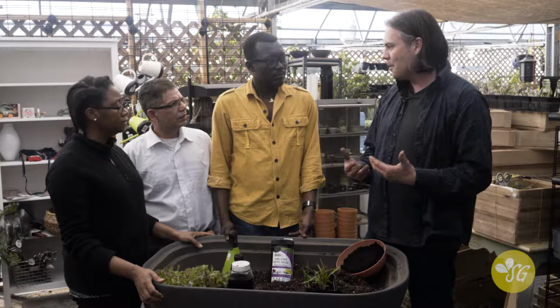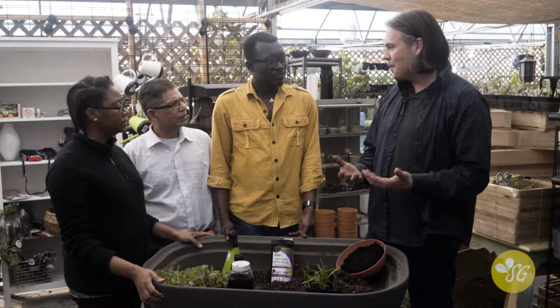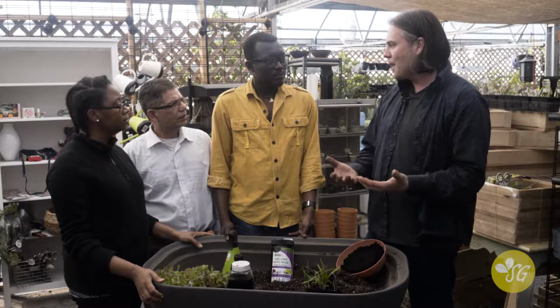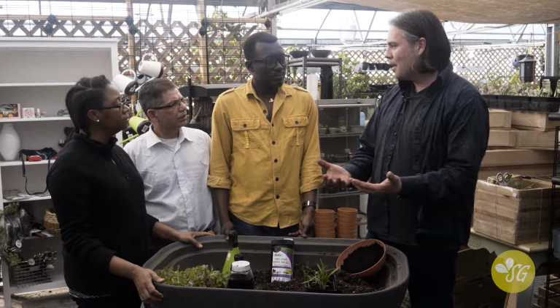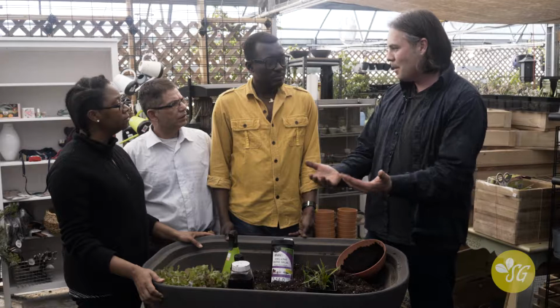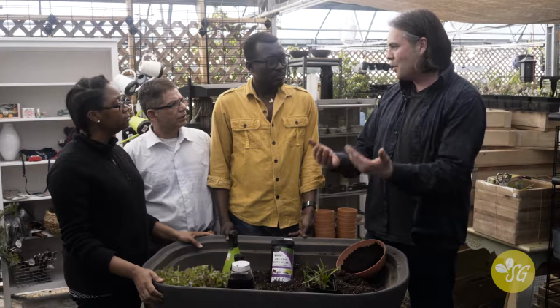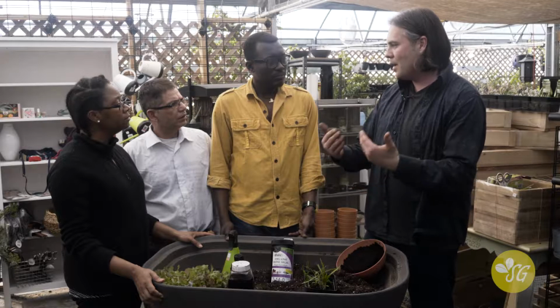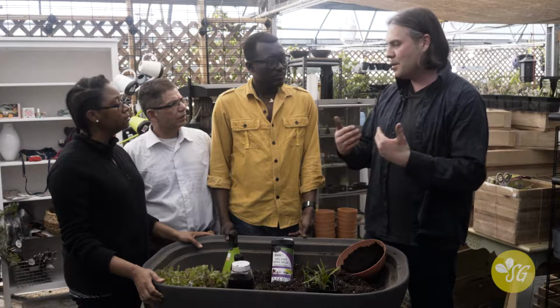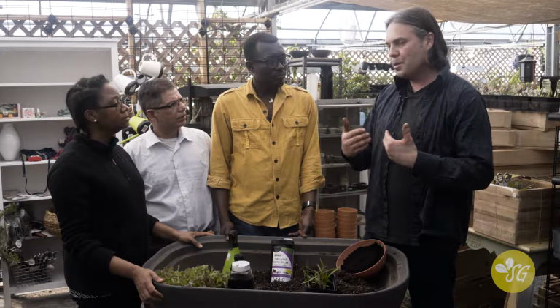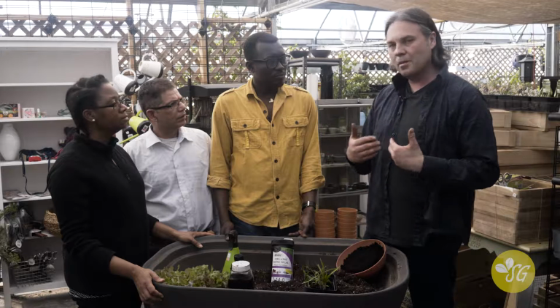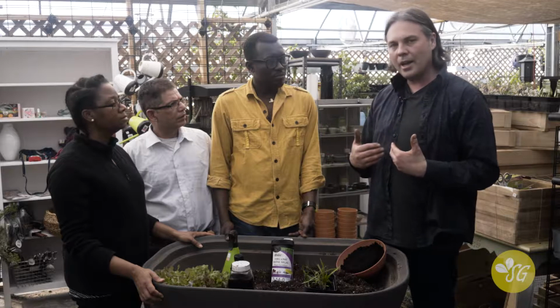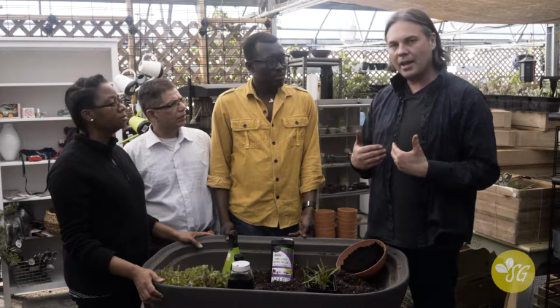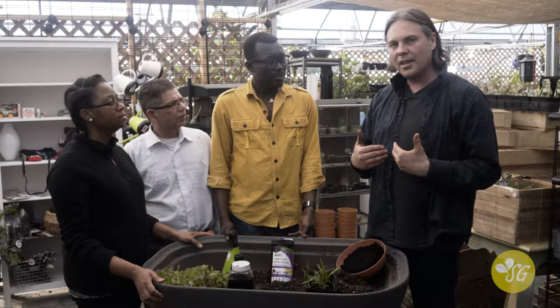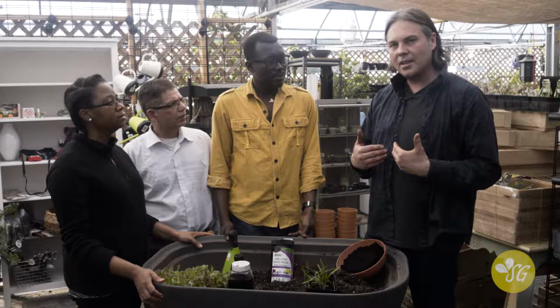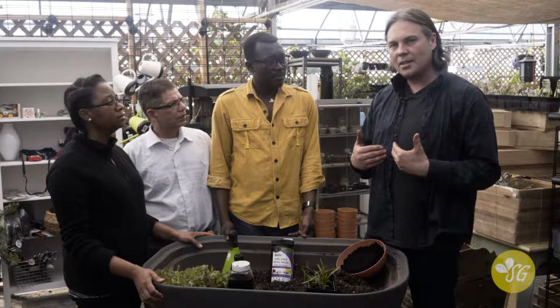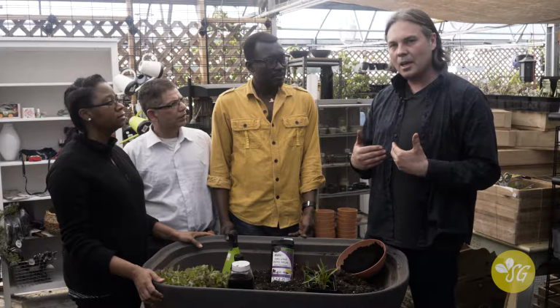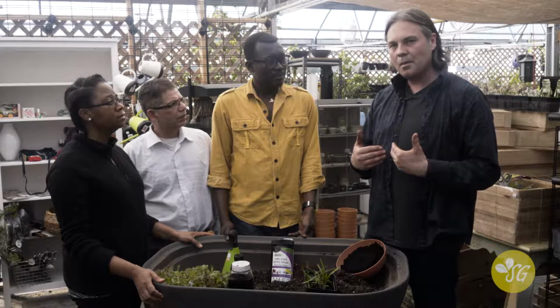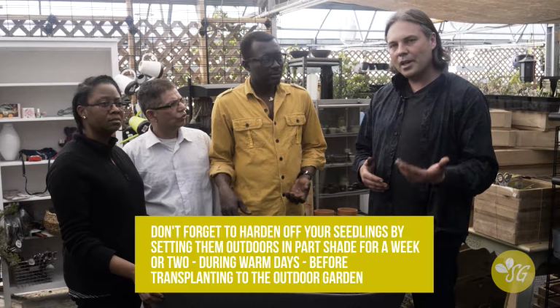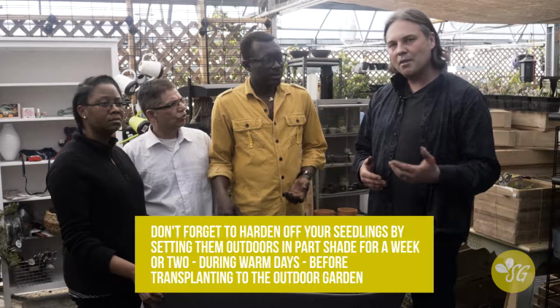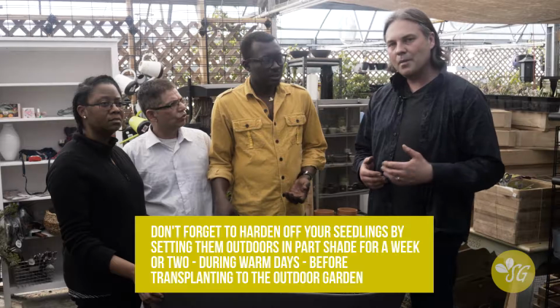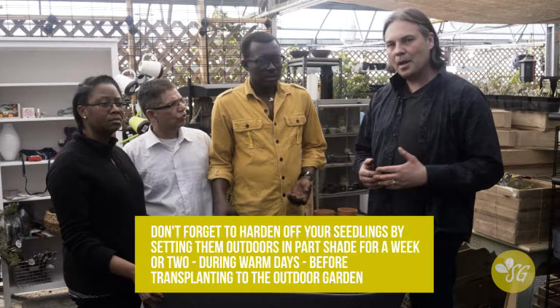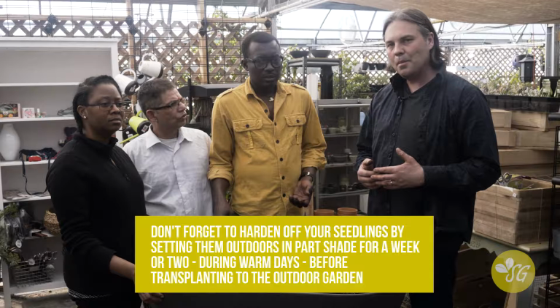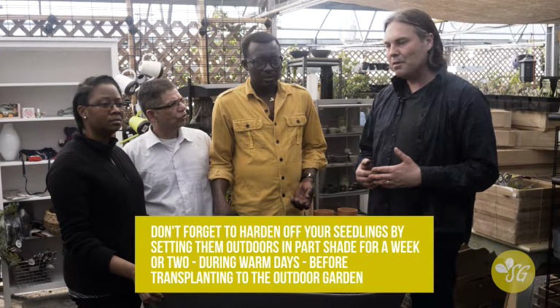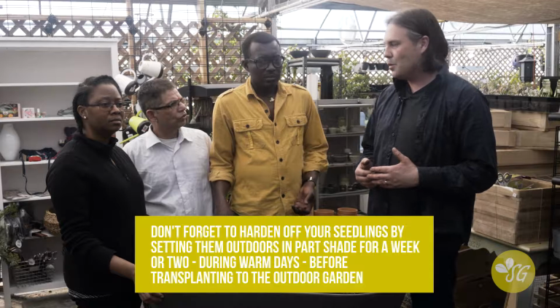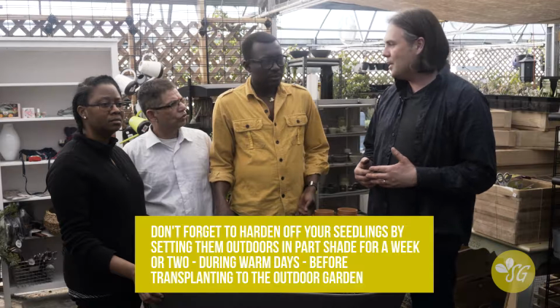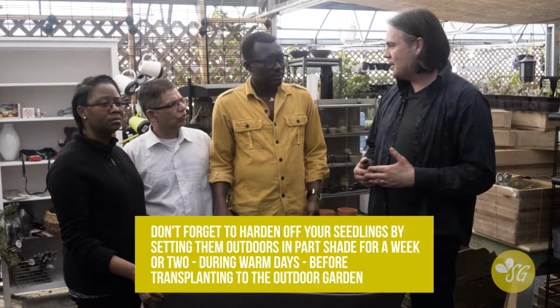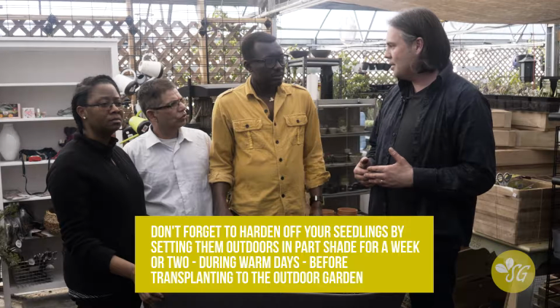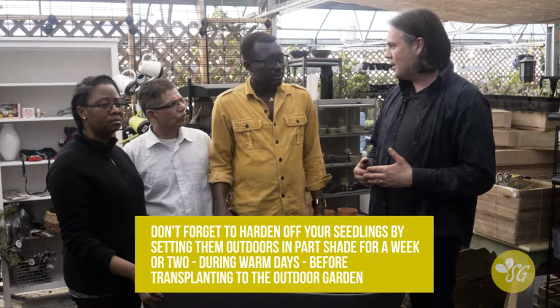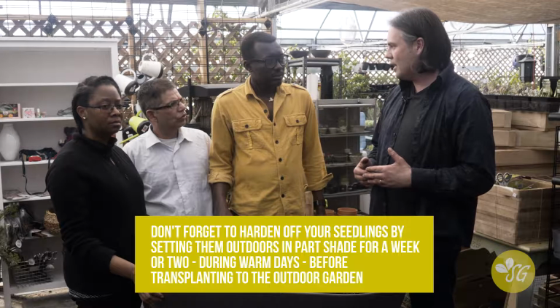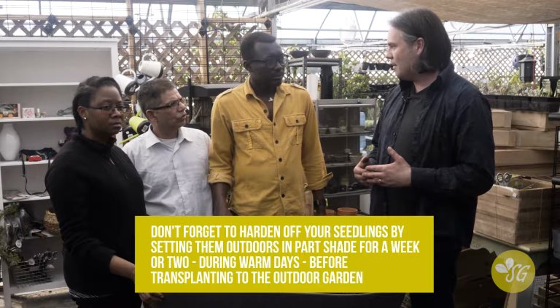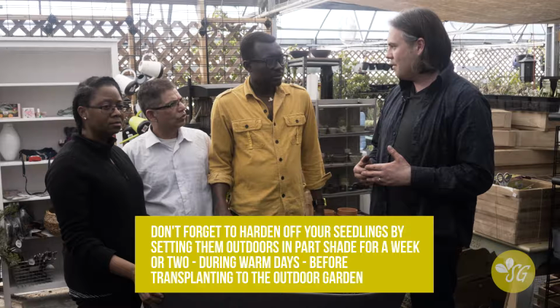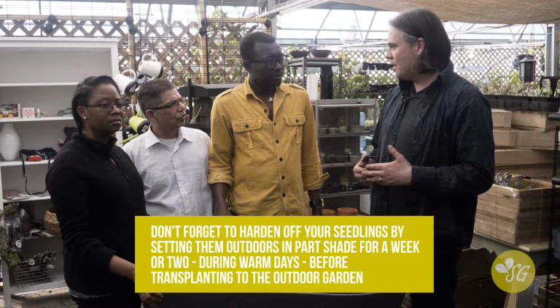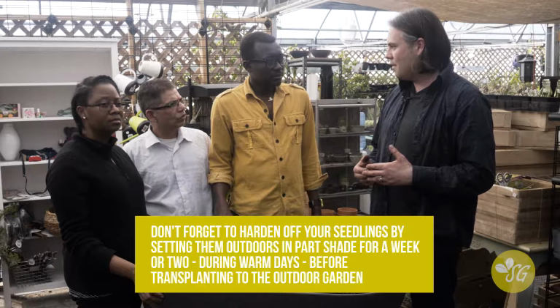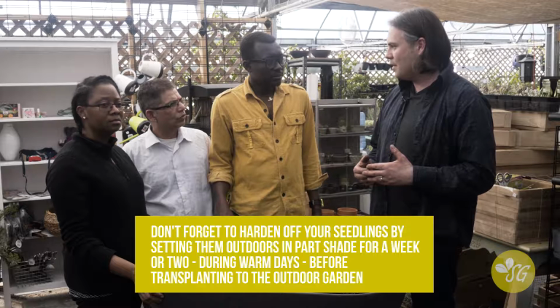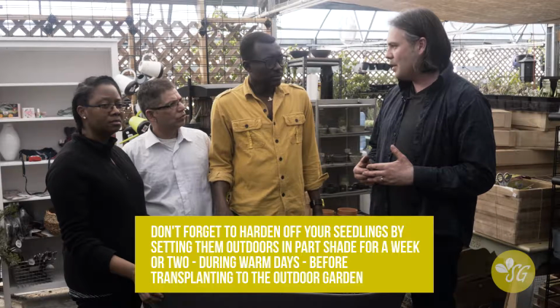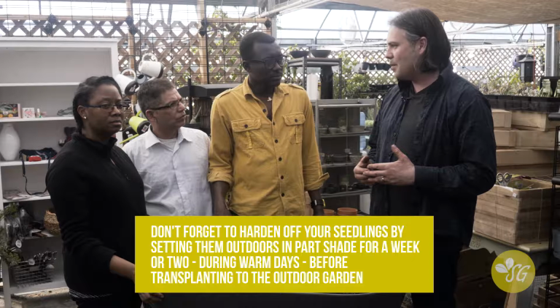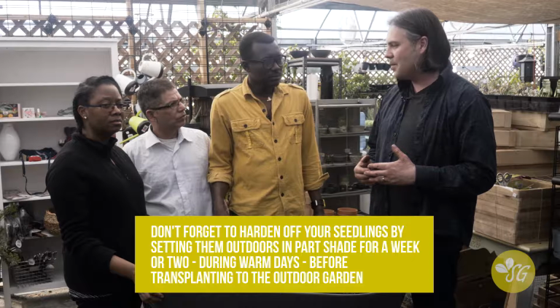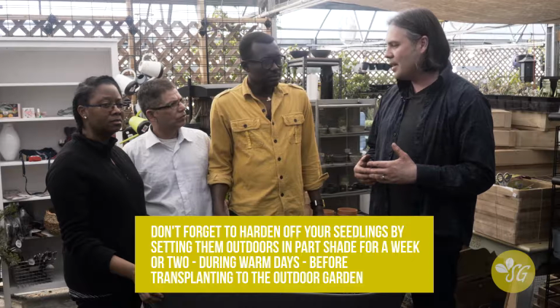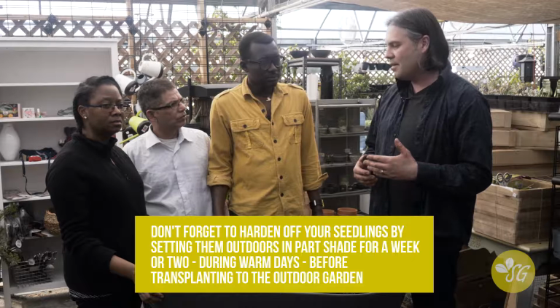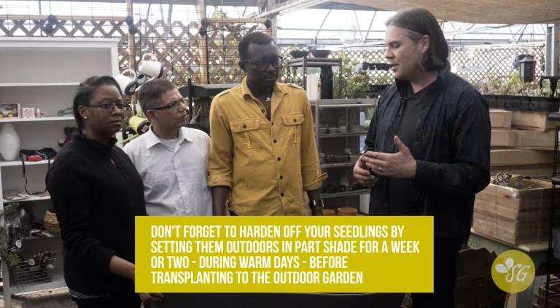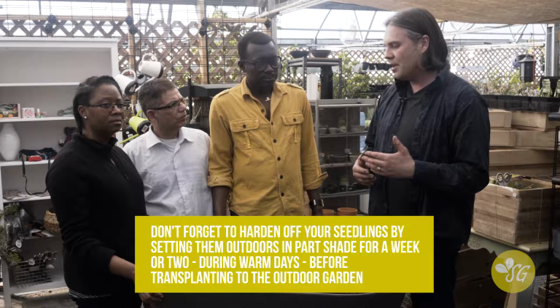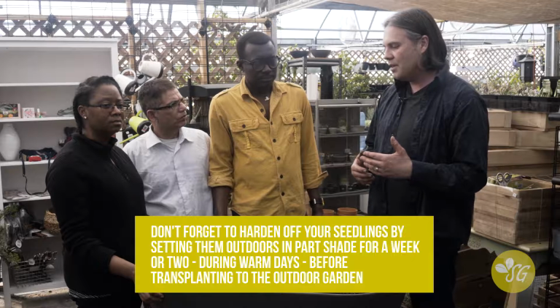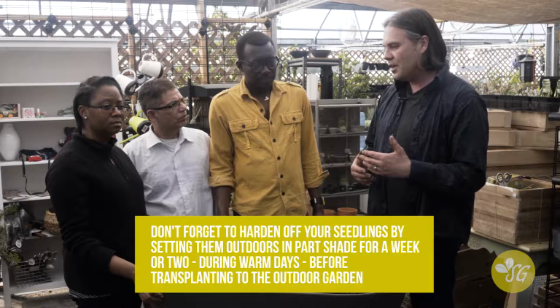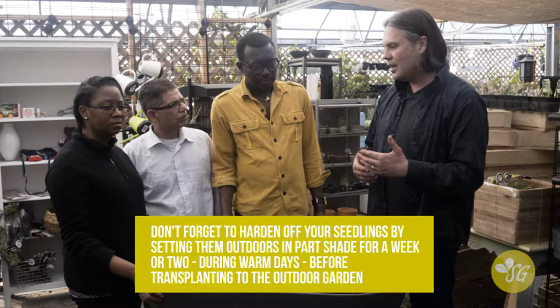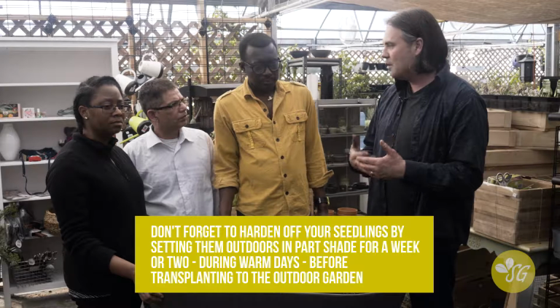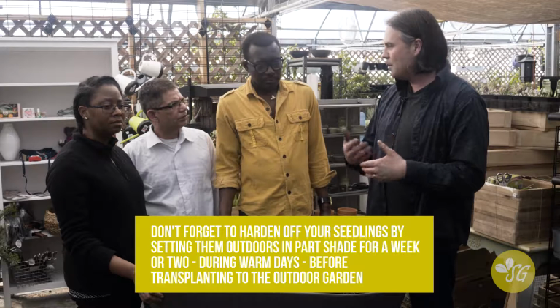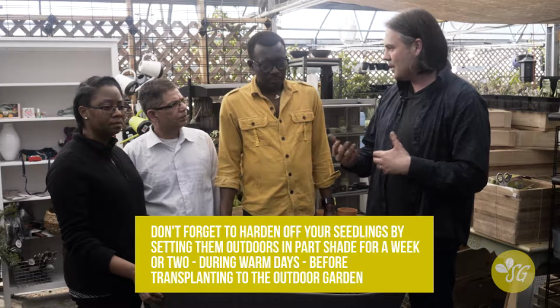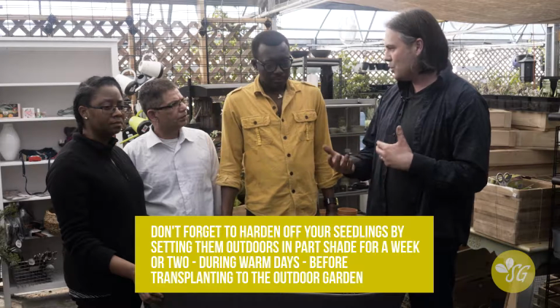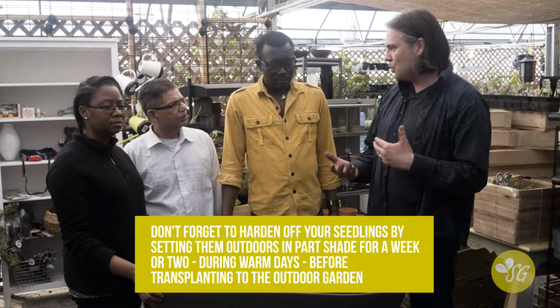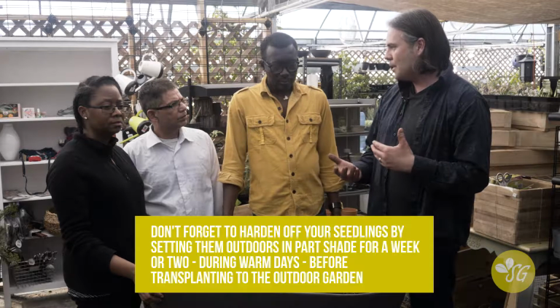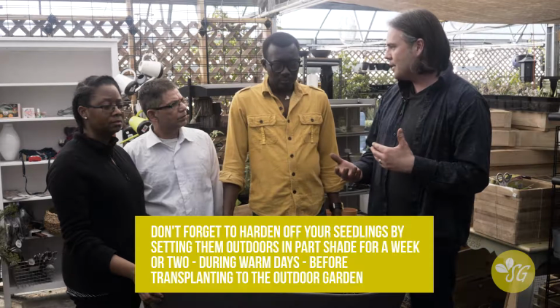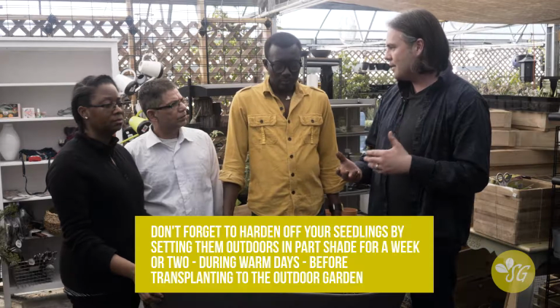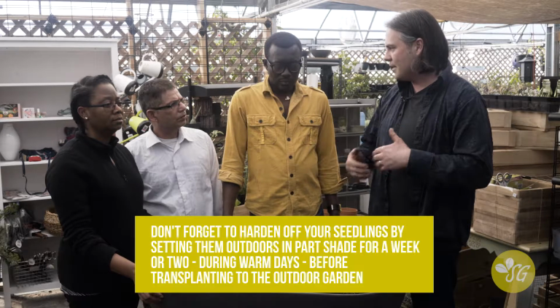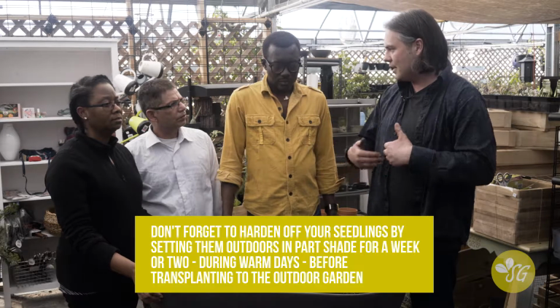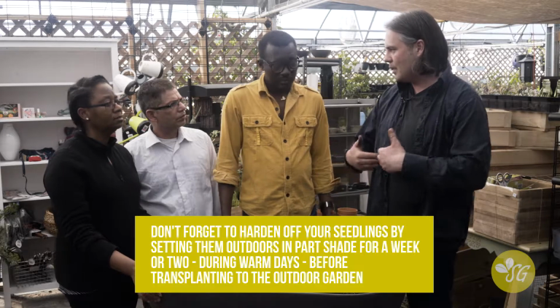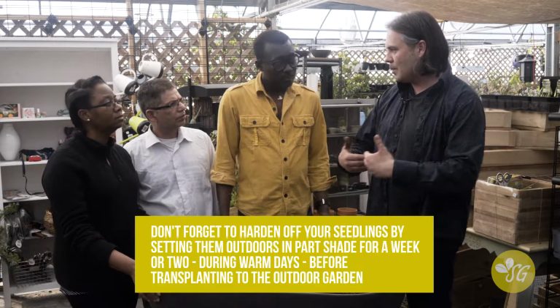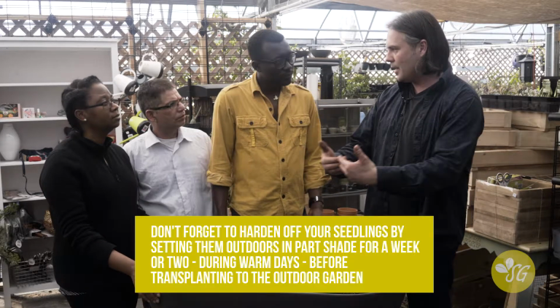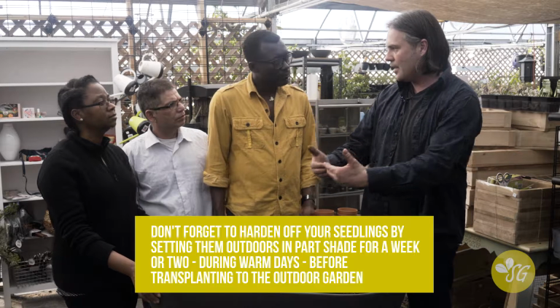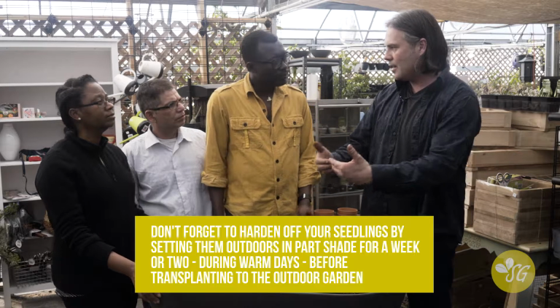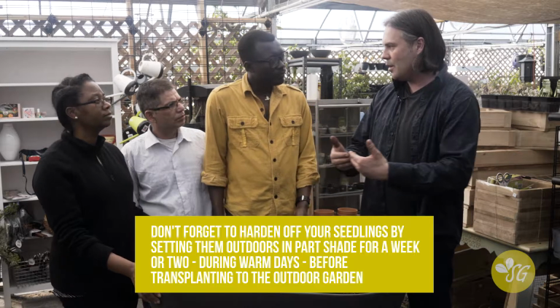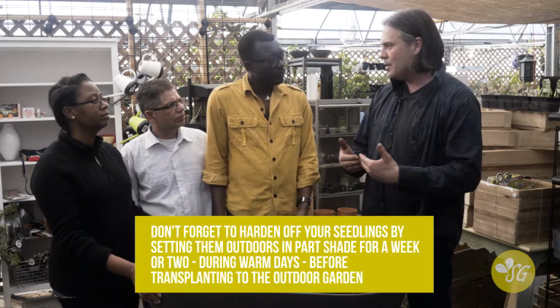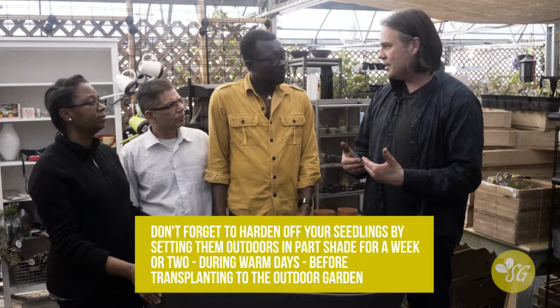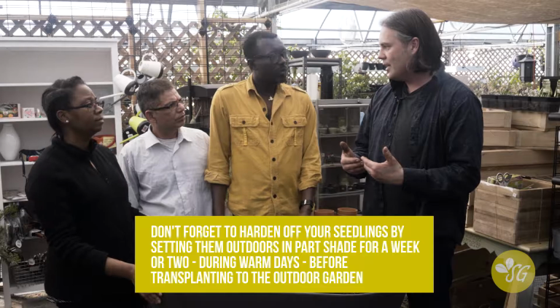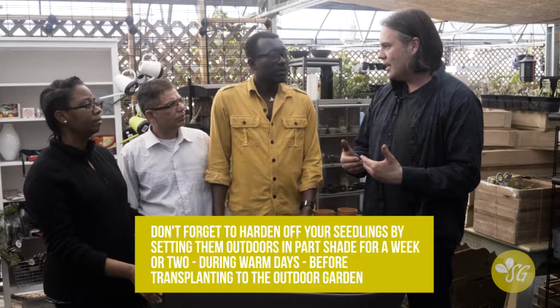Sometimes plants get too big indoors, and you can actually cut the tops off a little bit to make them grow shorter and bushier.